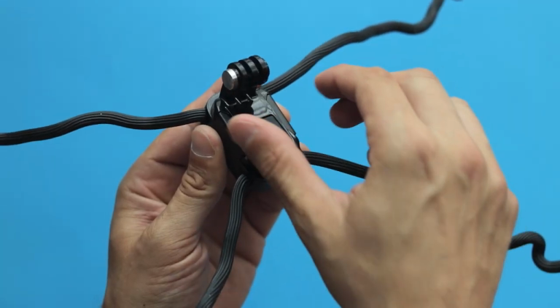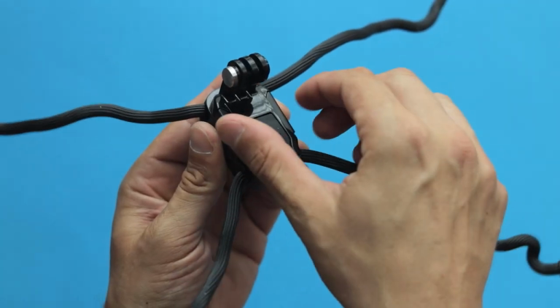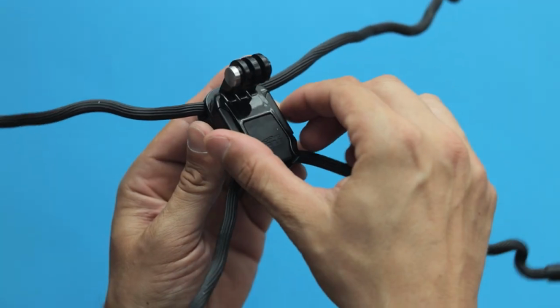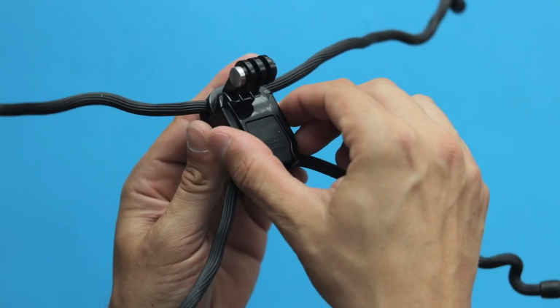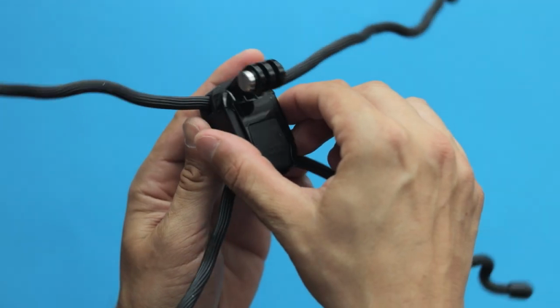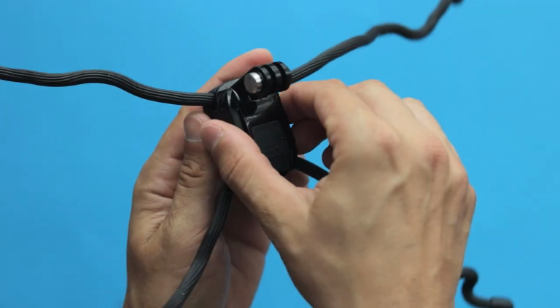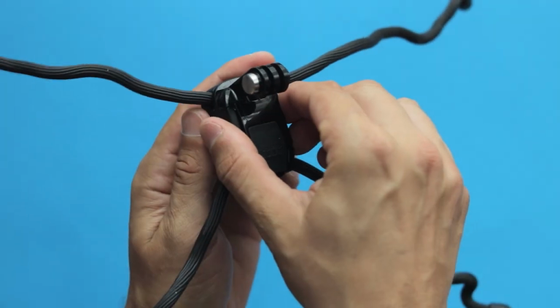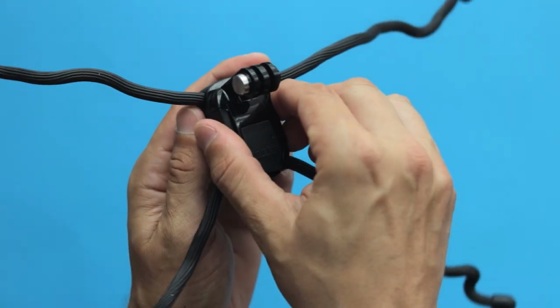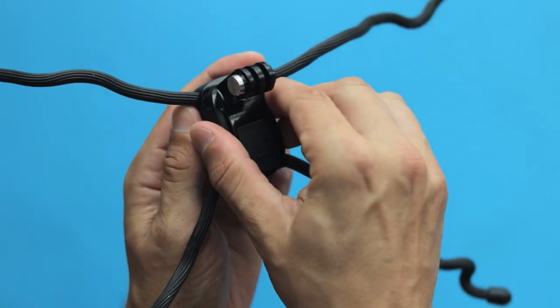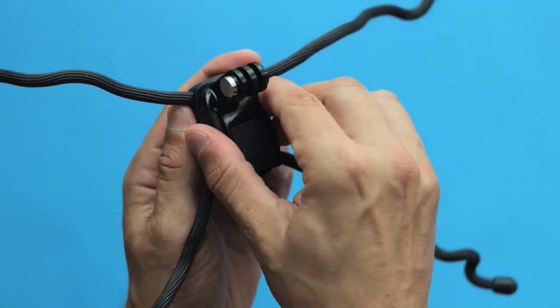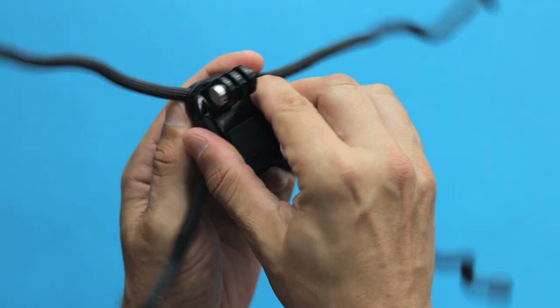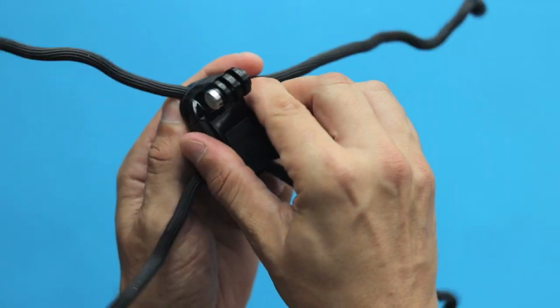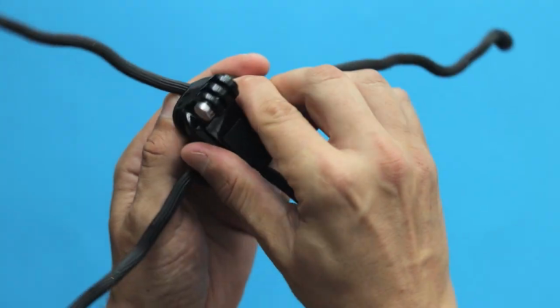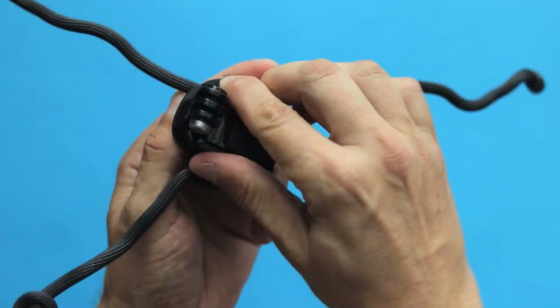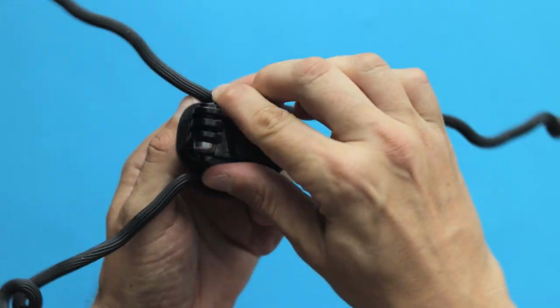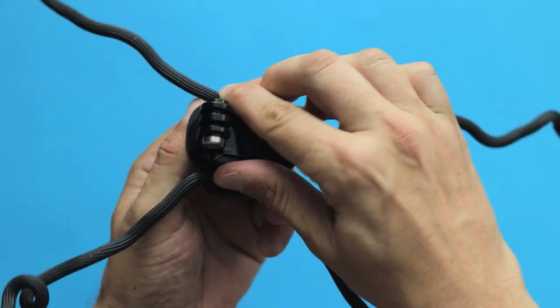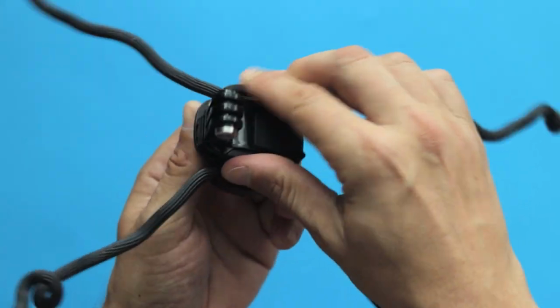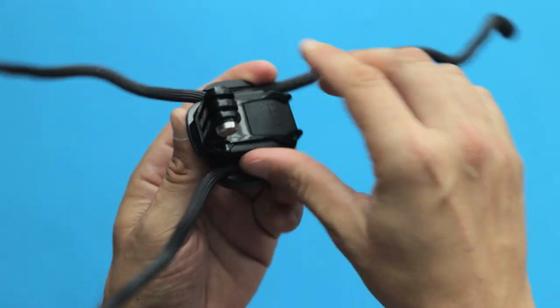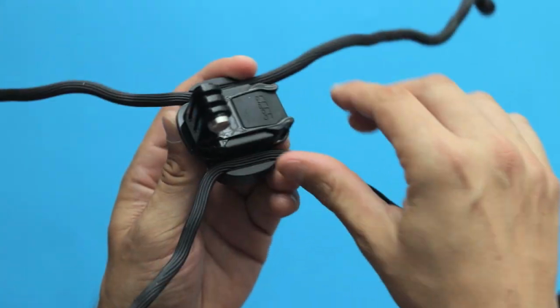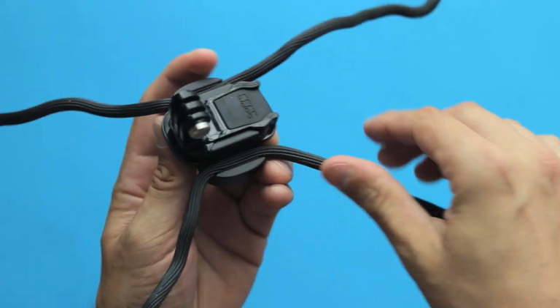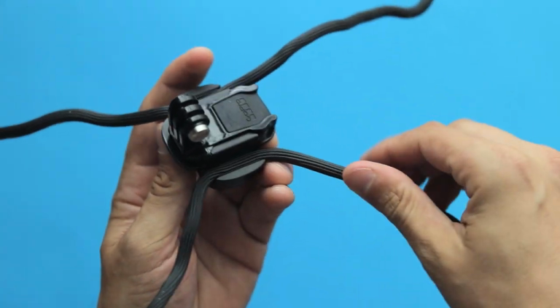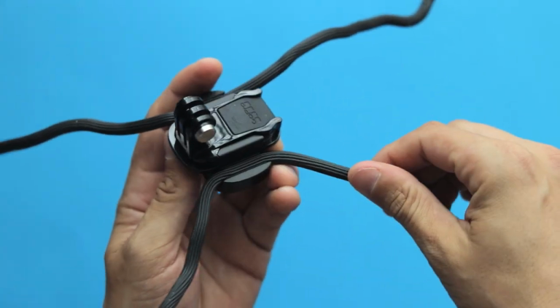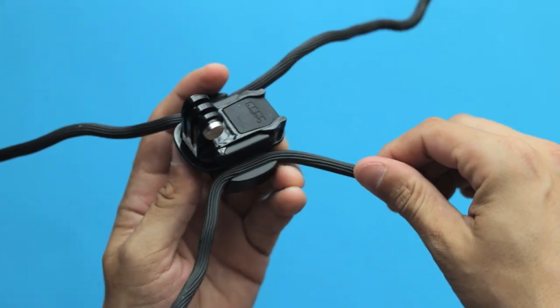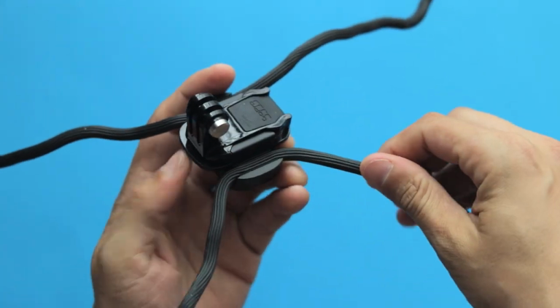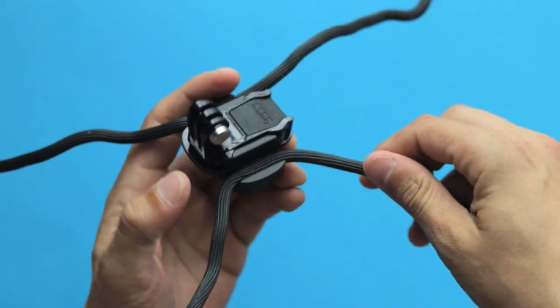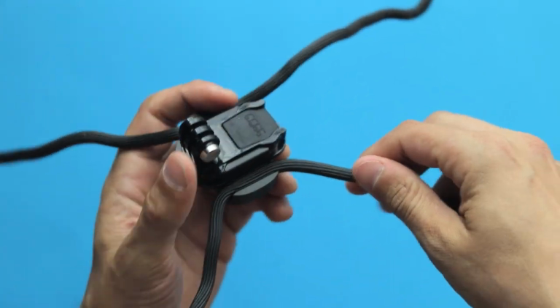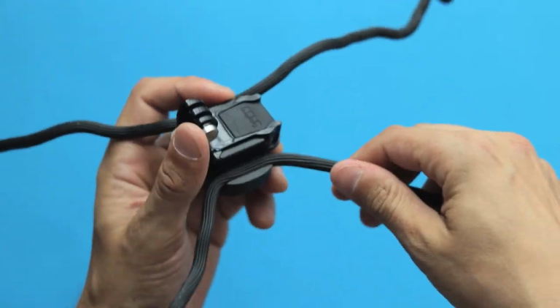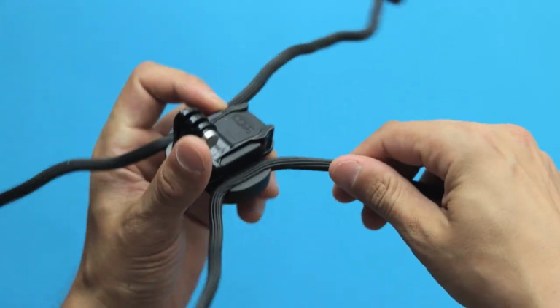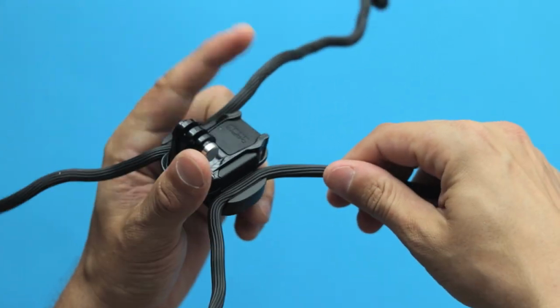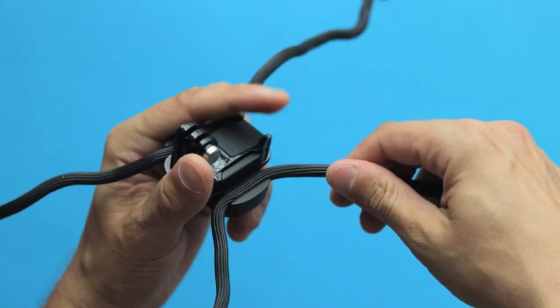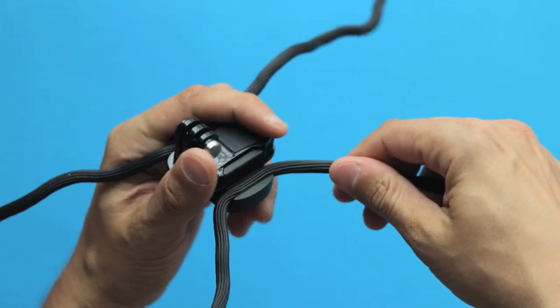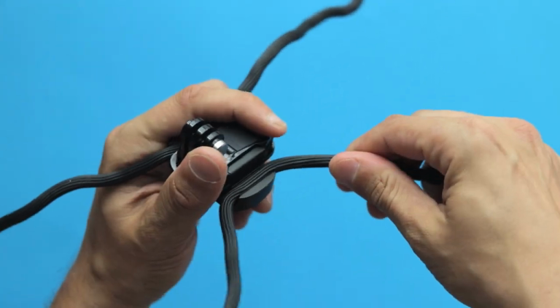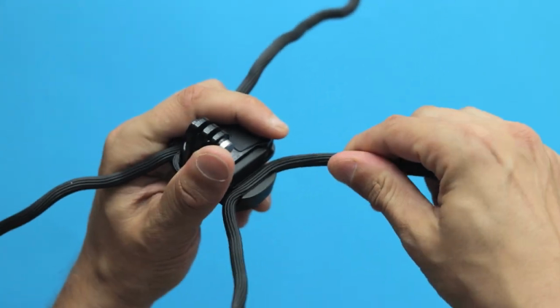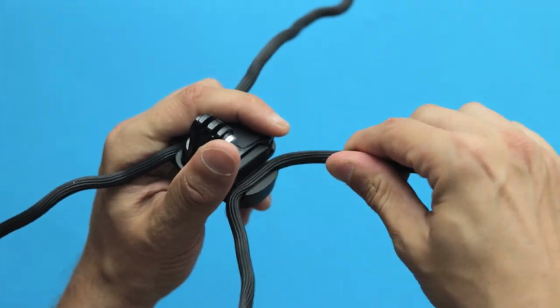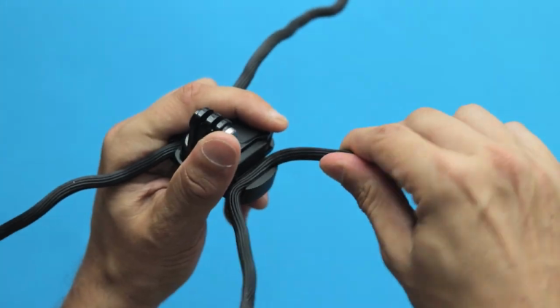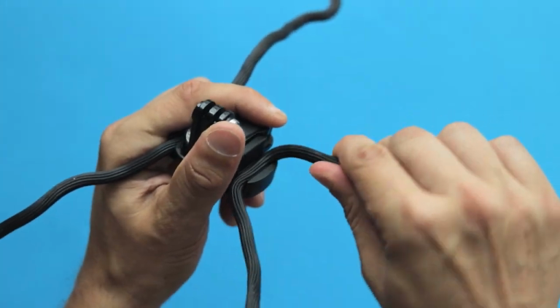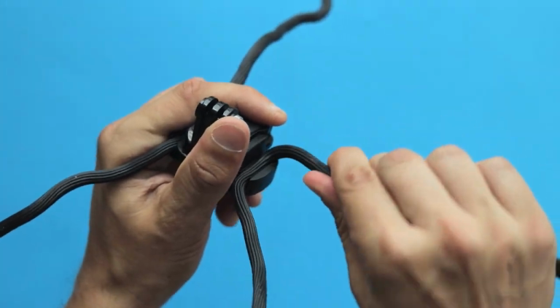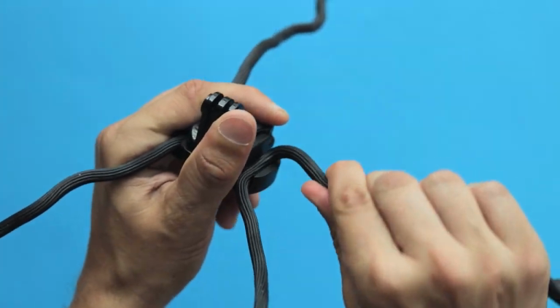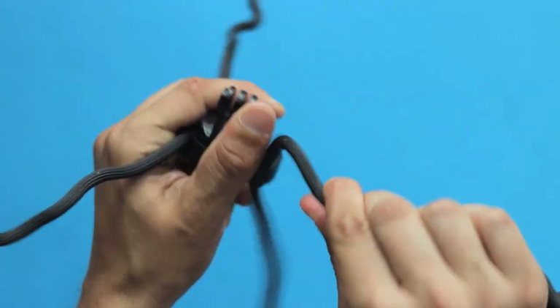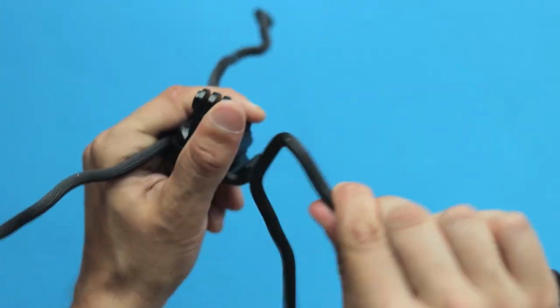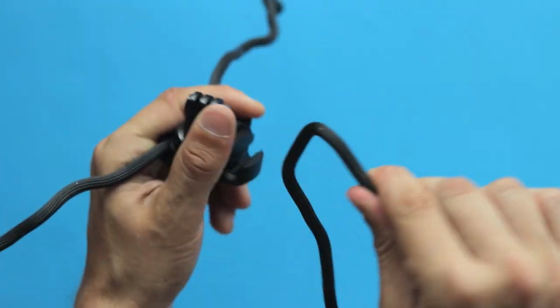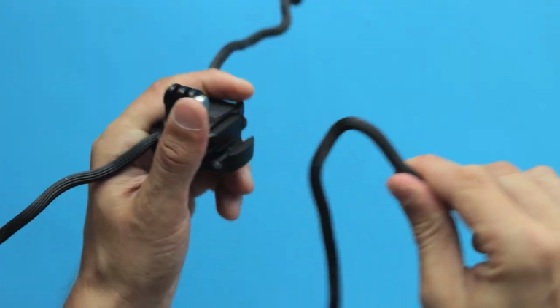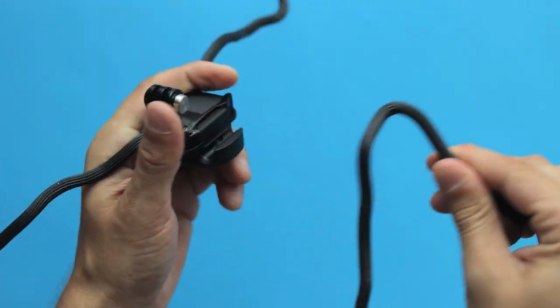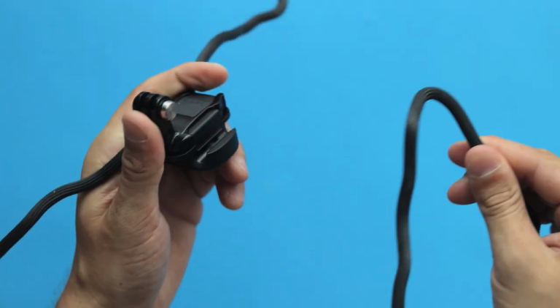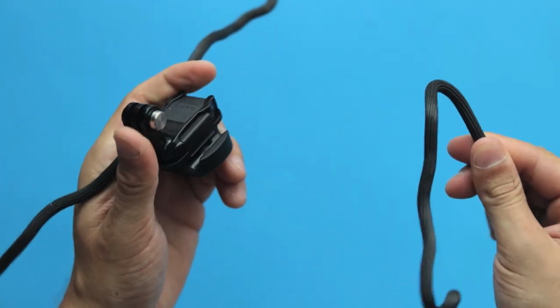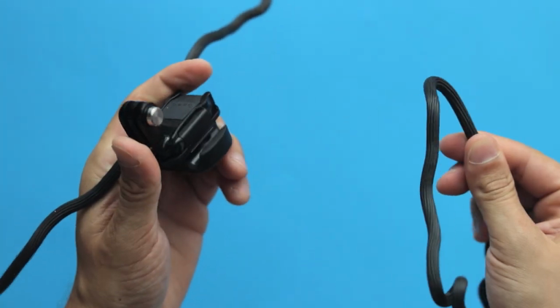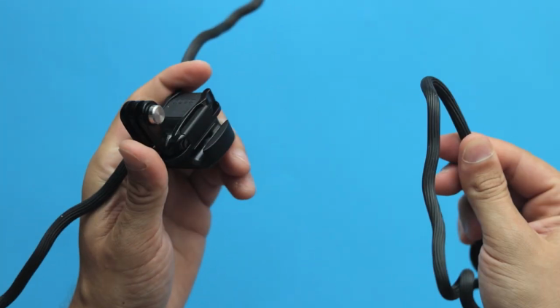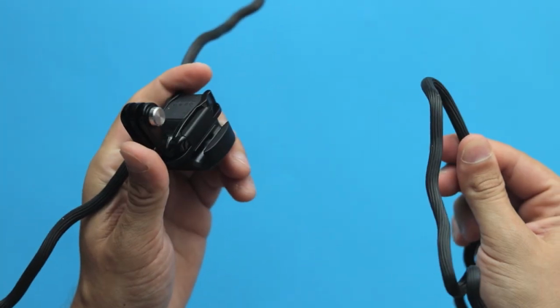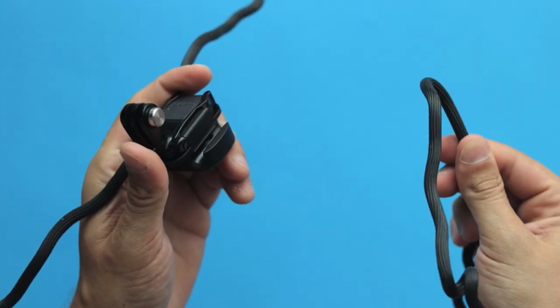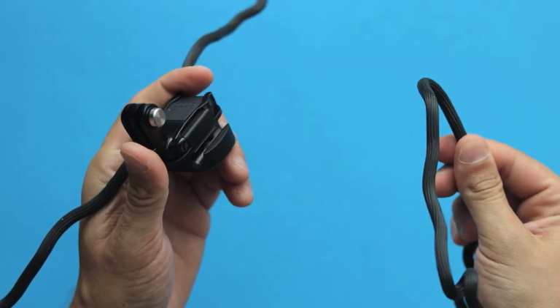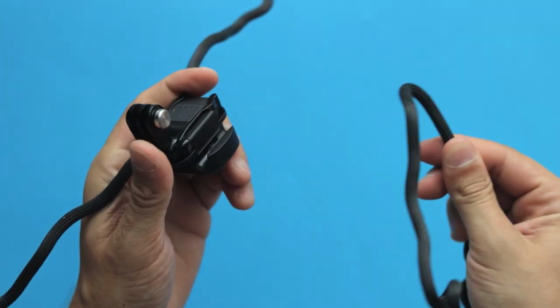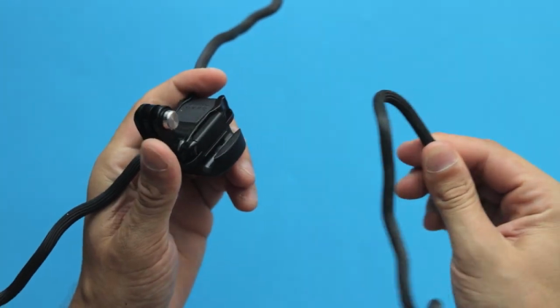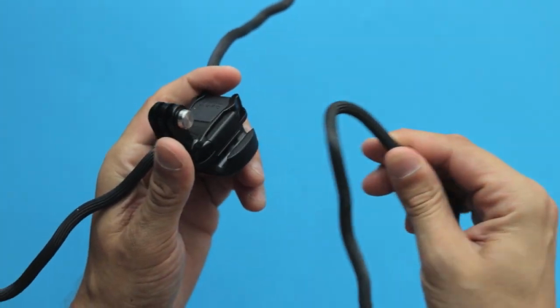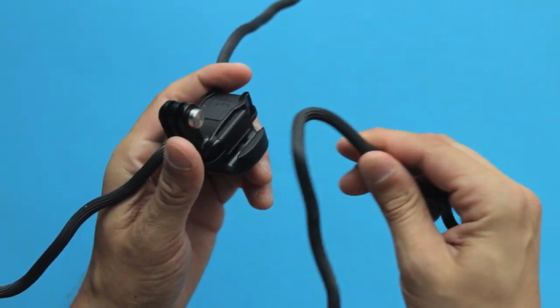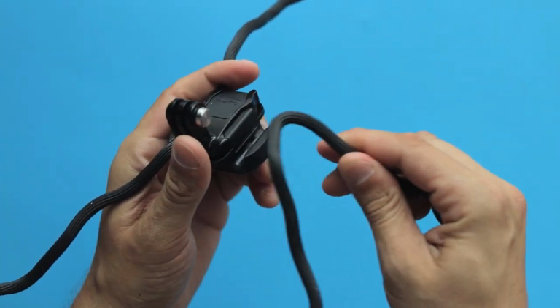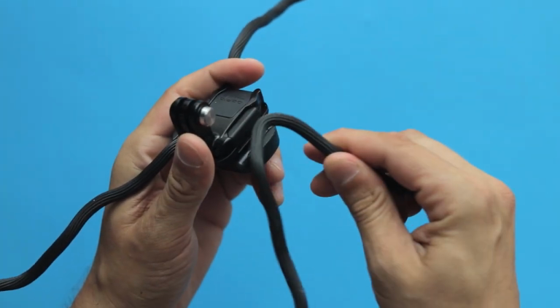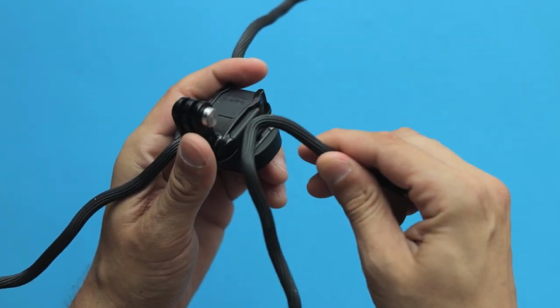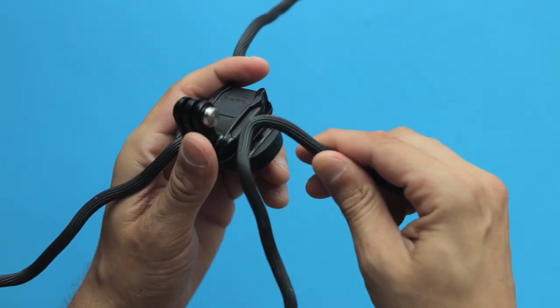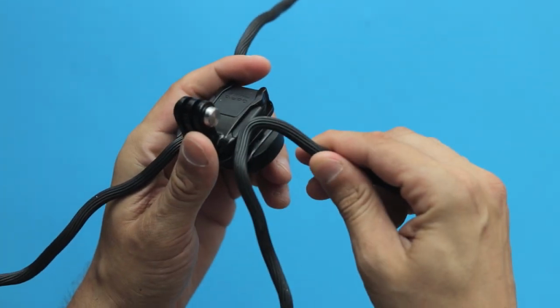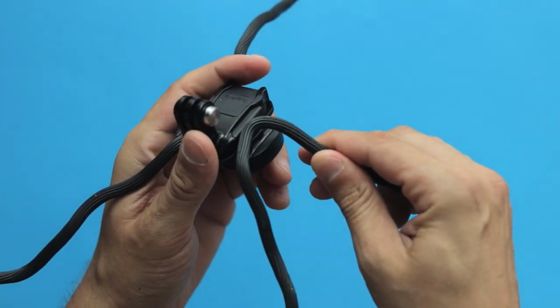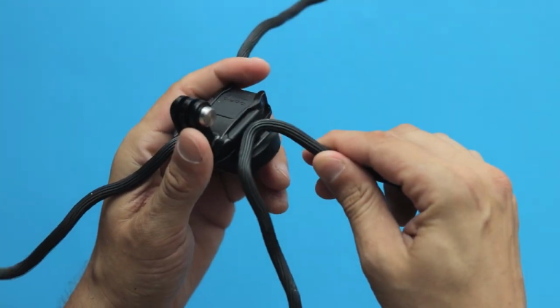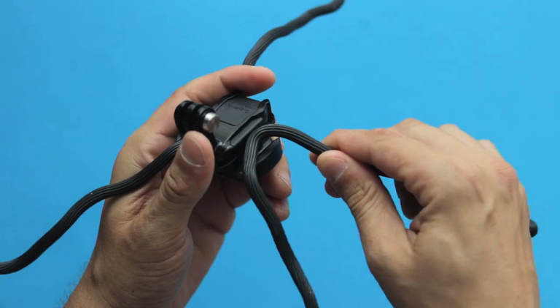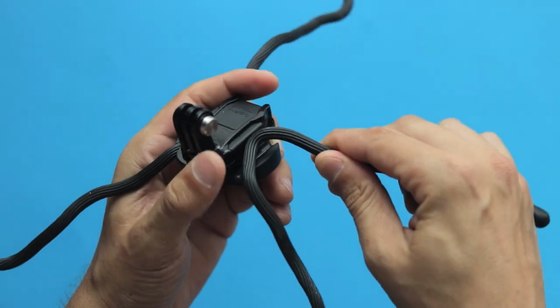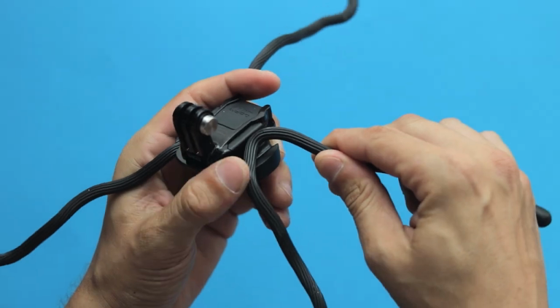And if for any reason you want to replace the twist ties, you can easily do it yourself — no tools required.